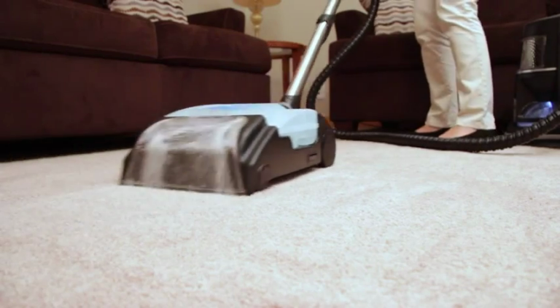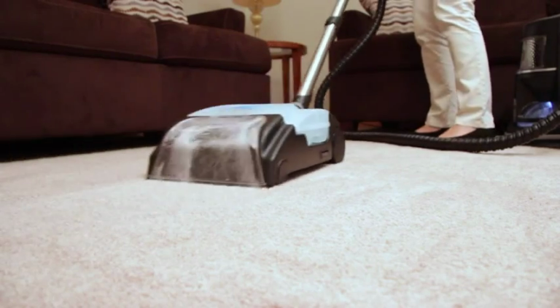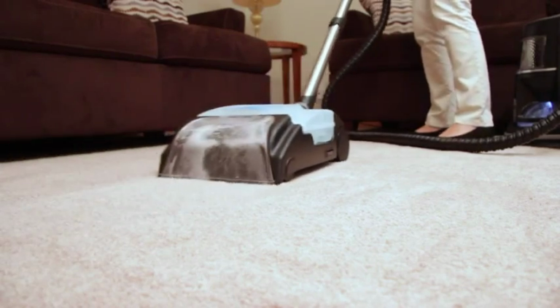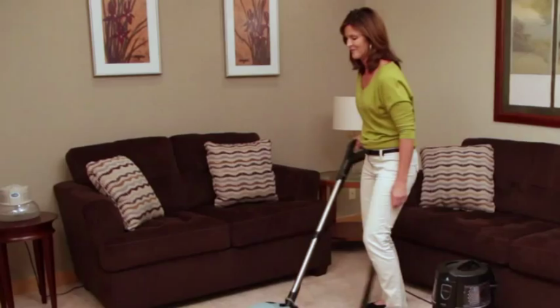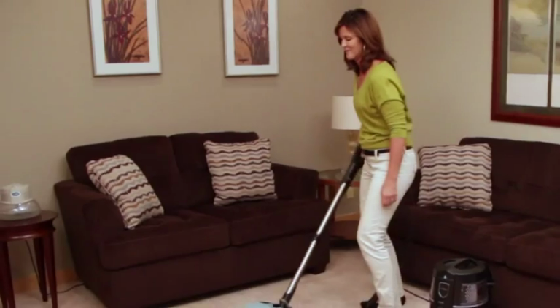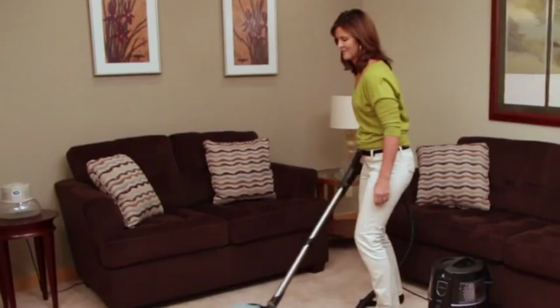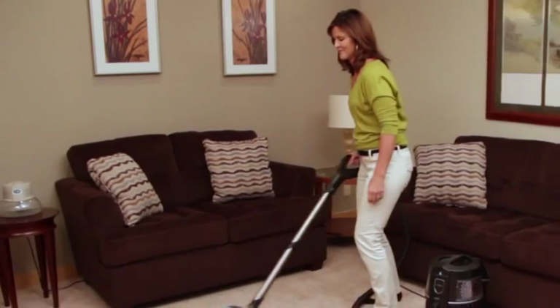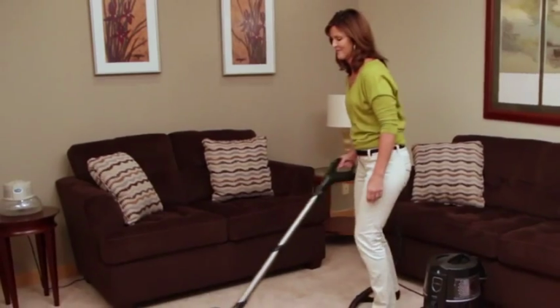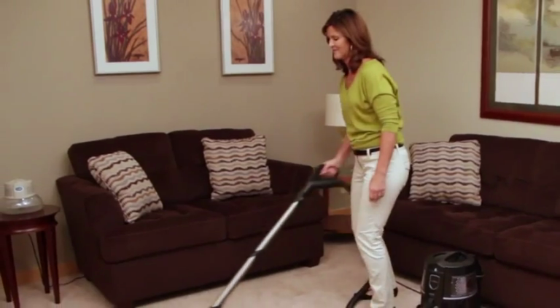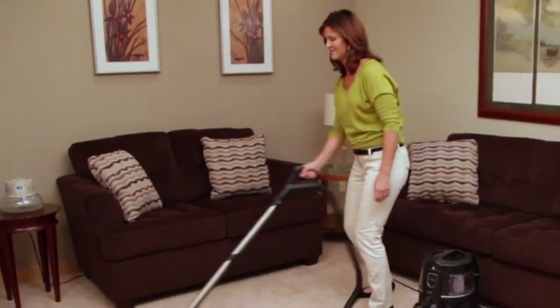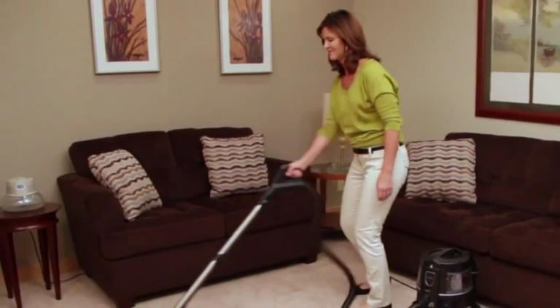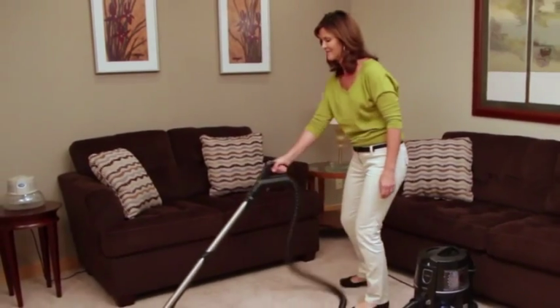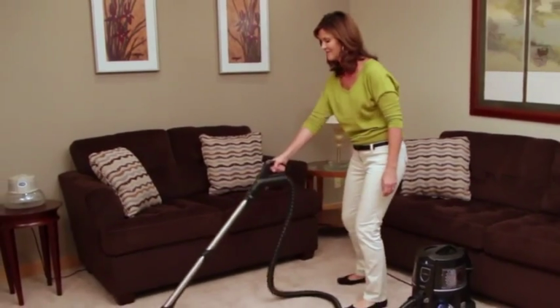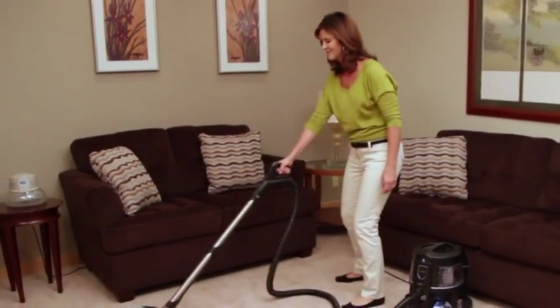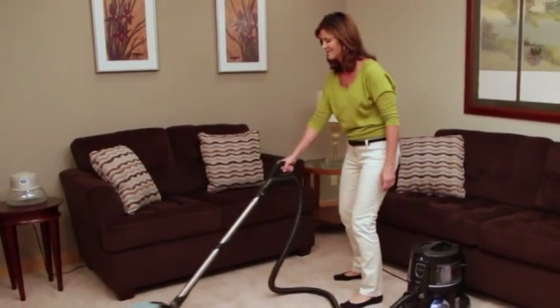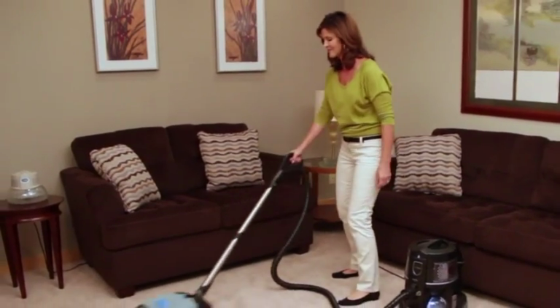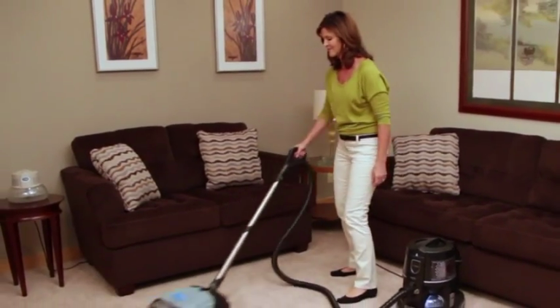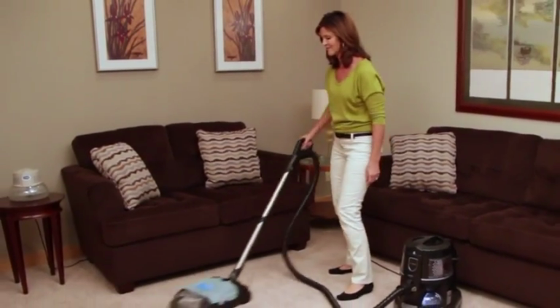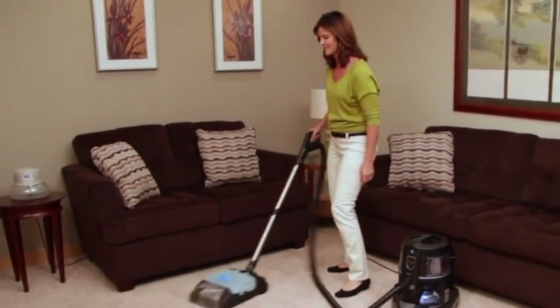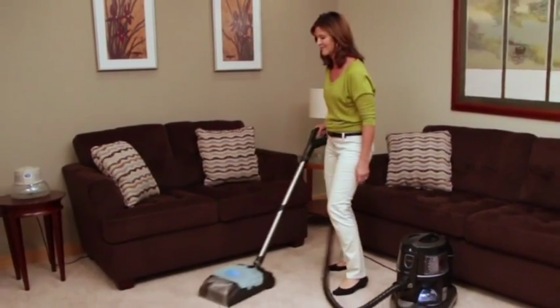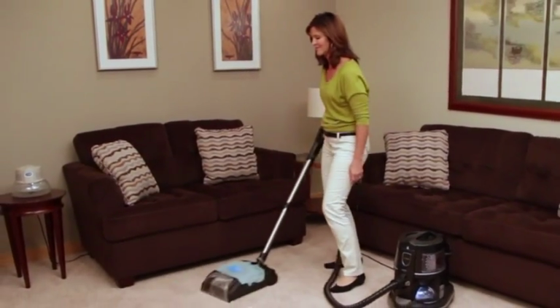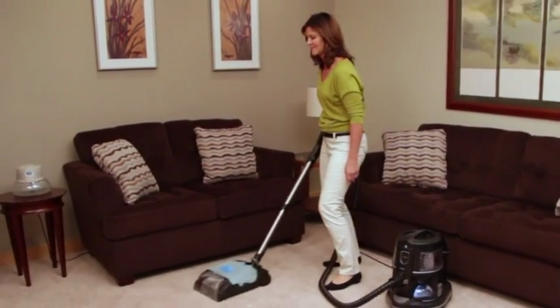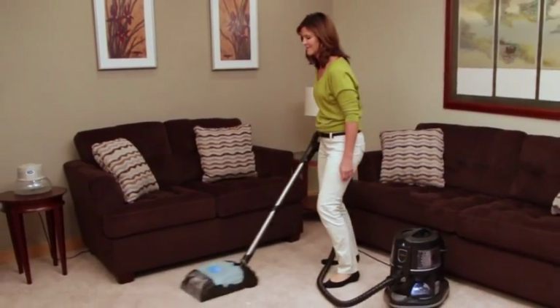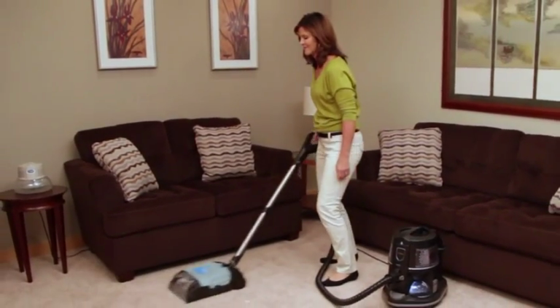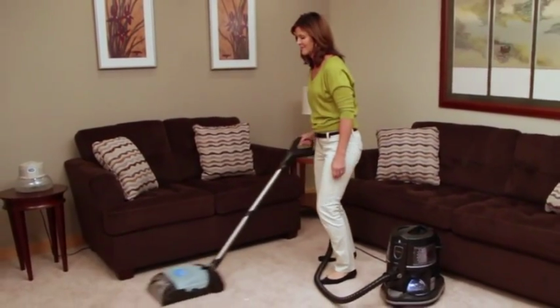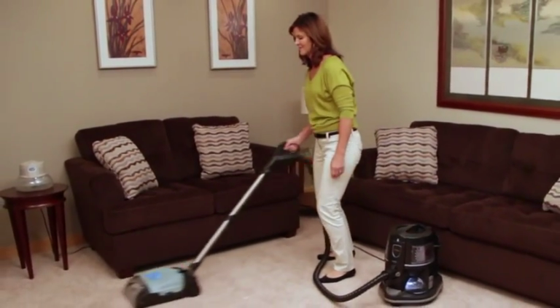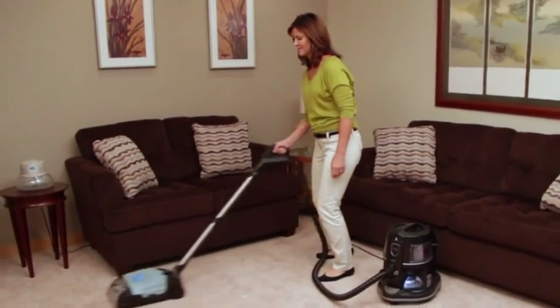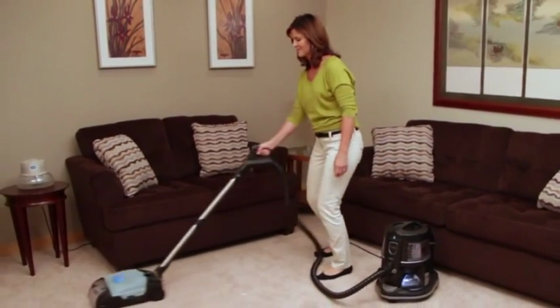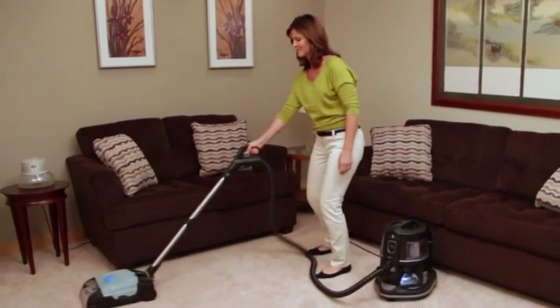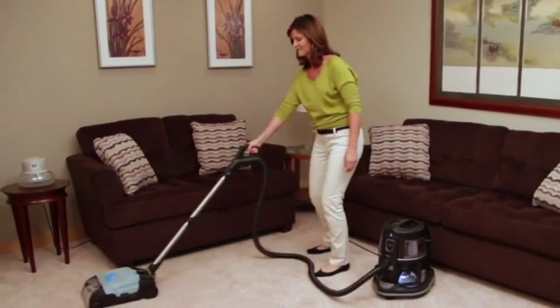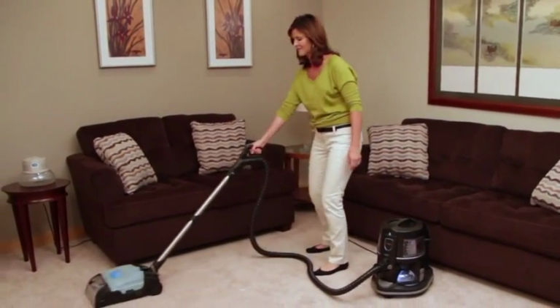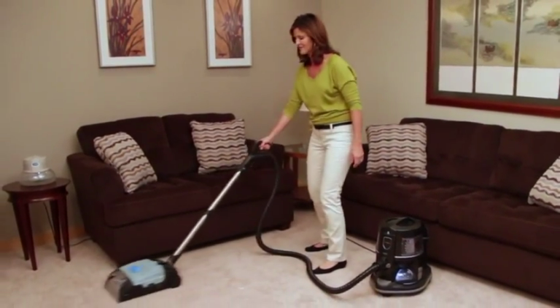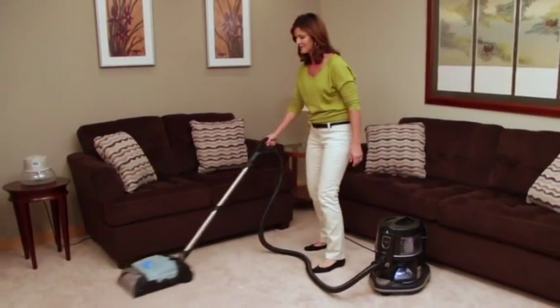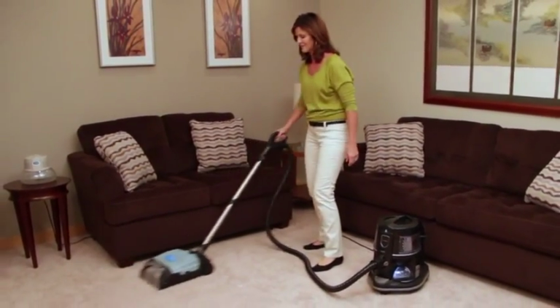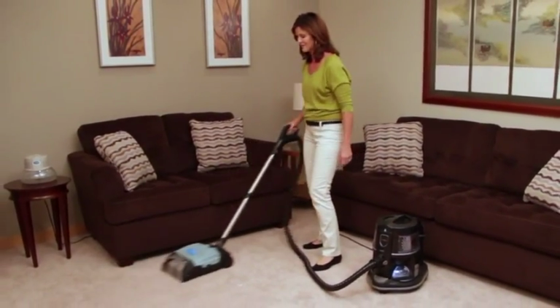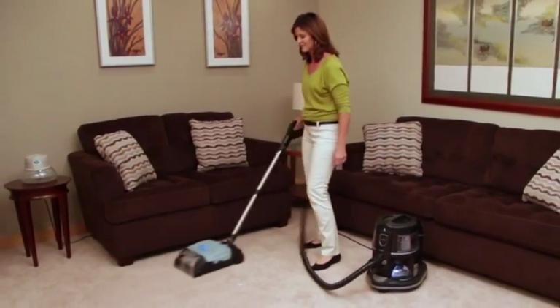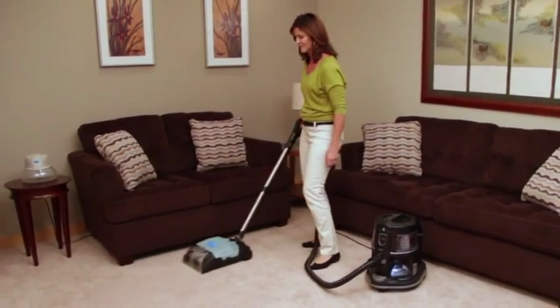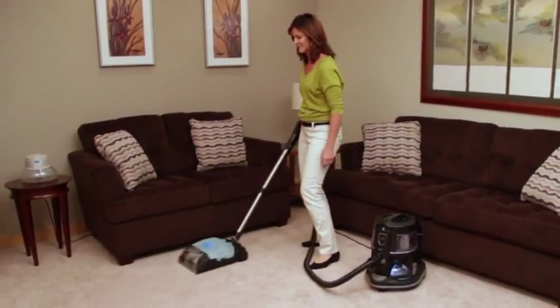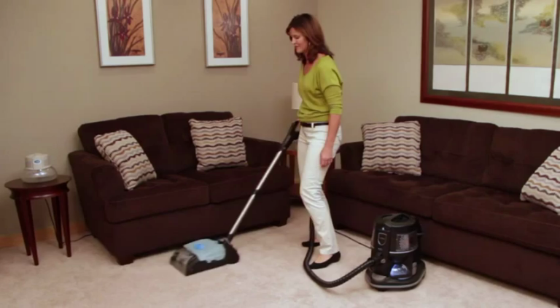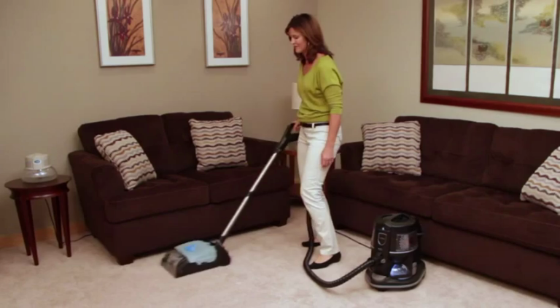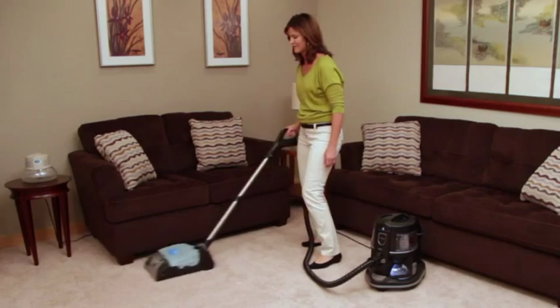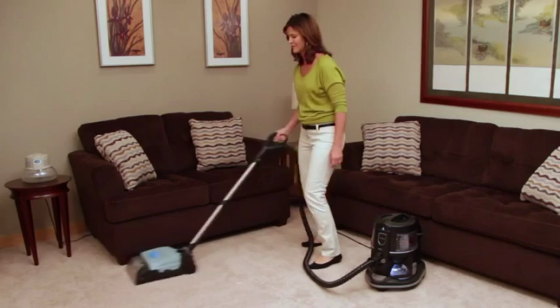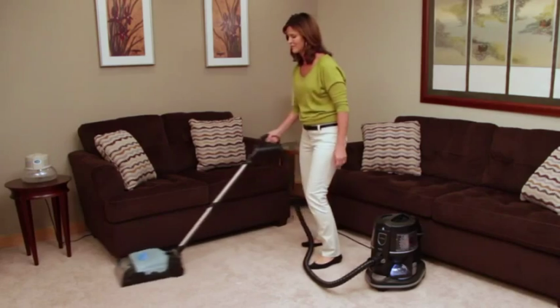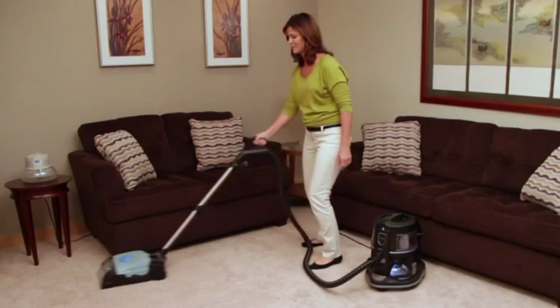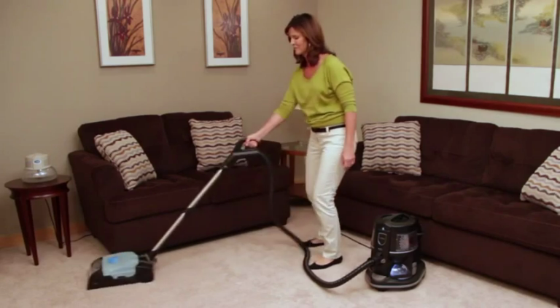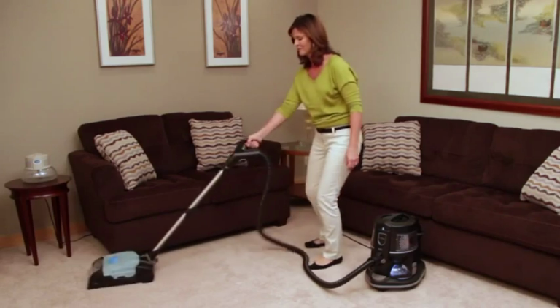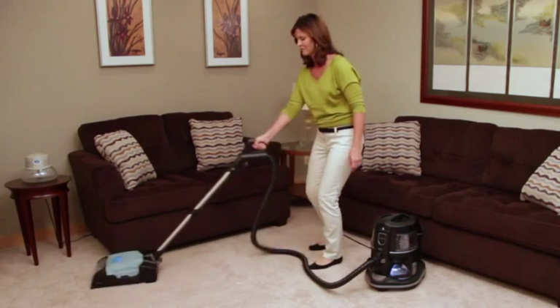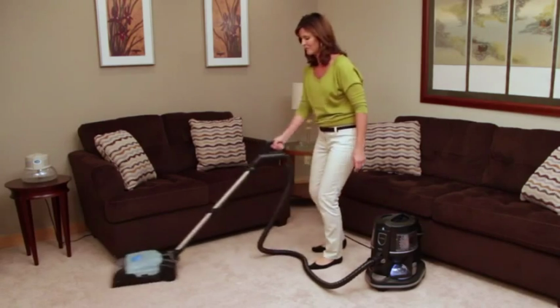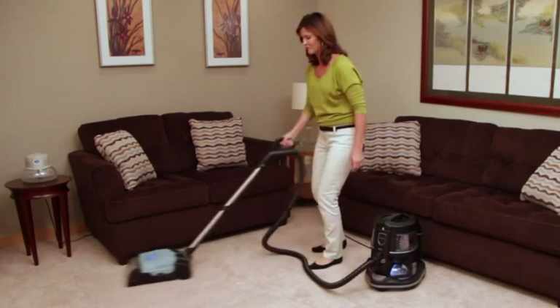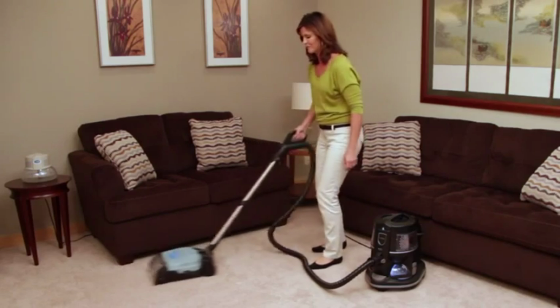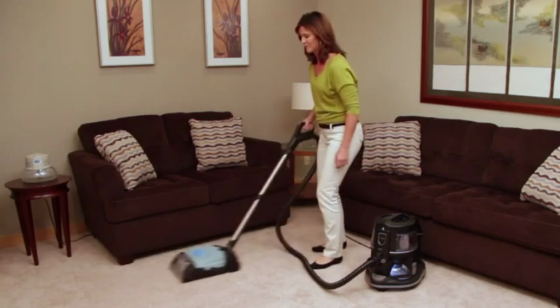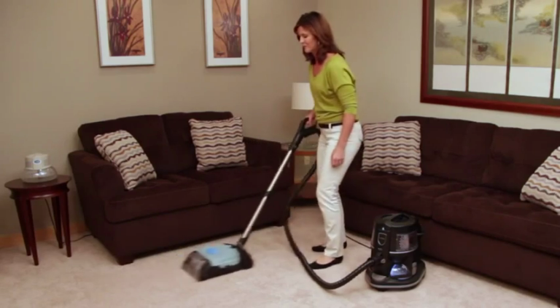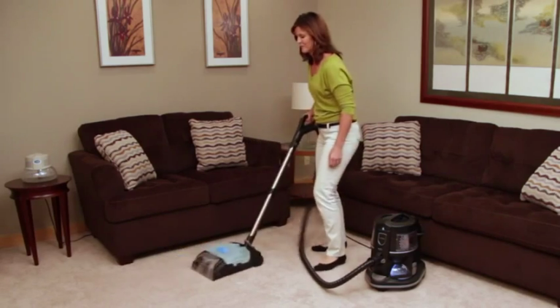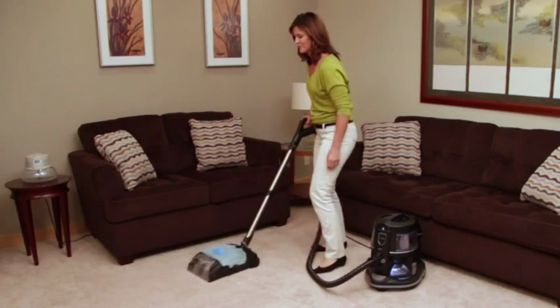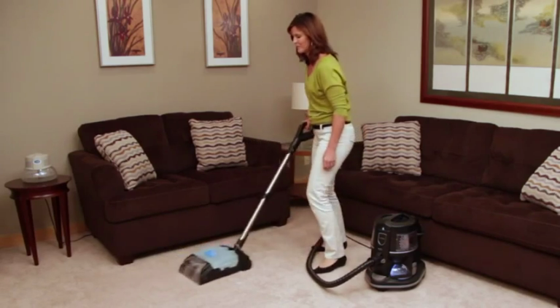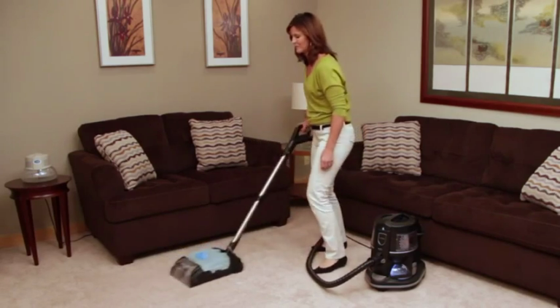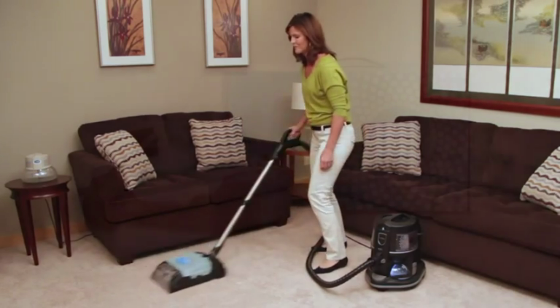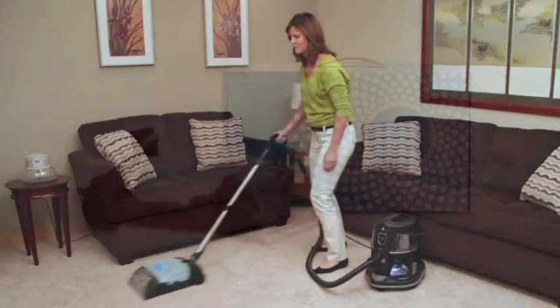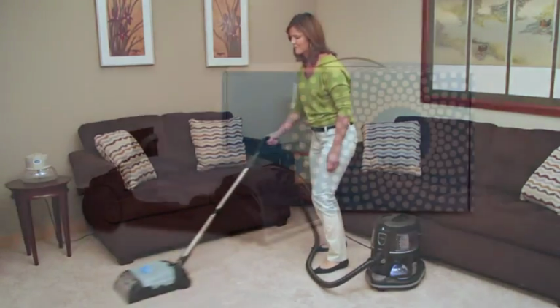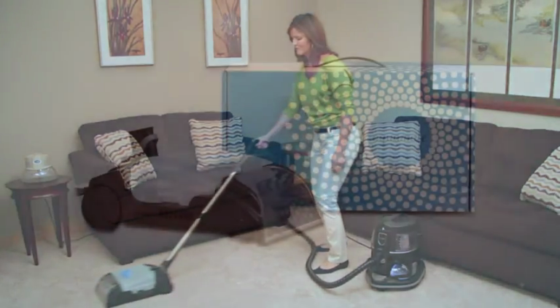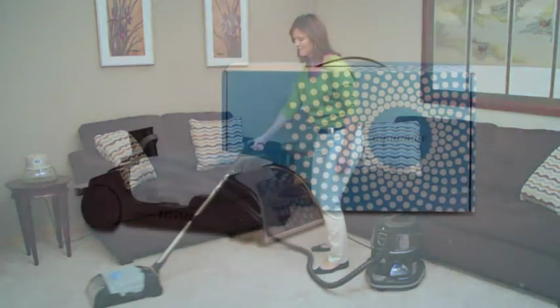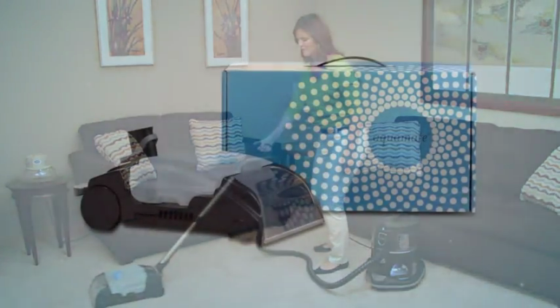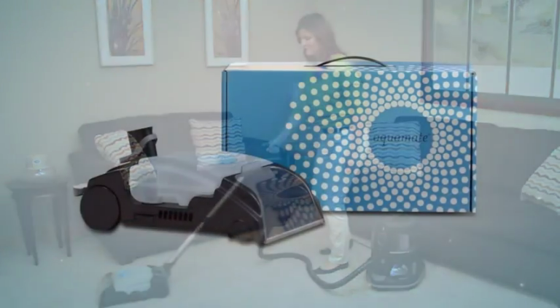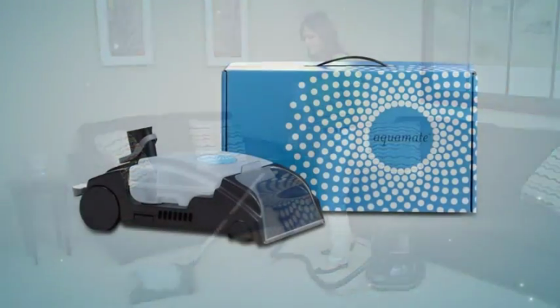The Aquamate will clean, recondition and deodorize your carpet, leaving it better than ever and smelling great.